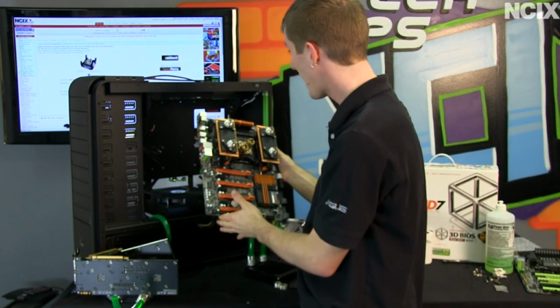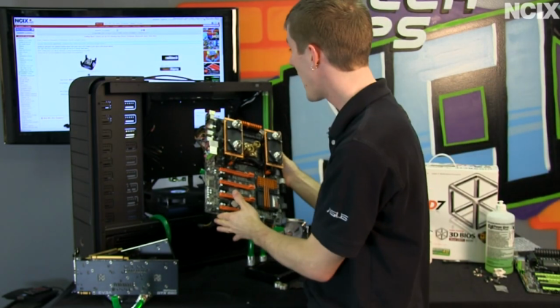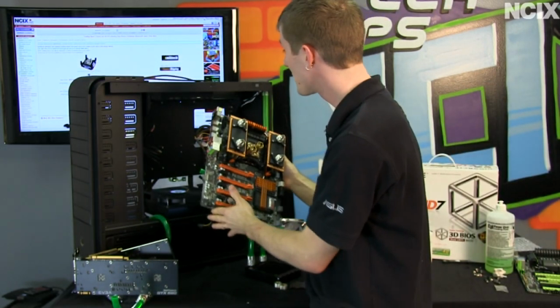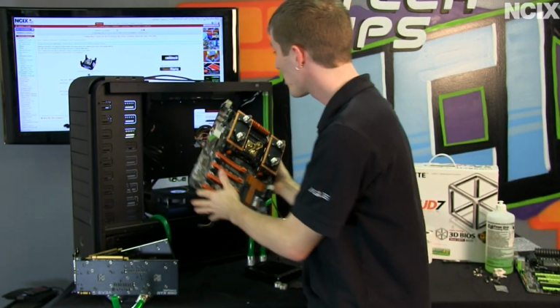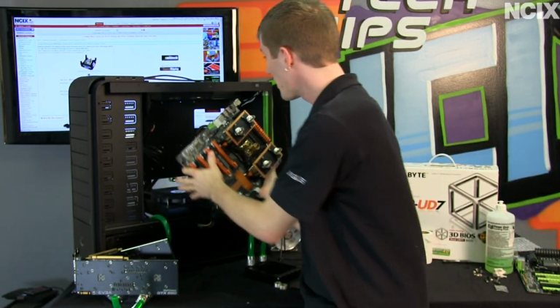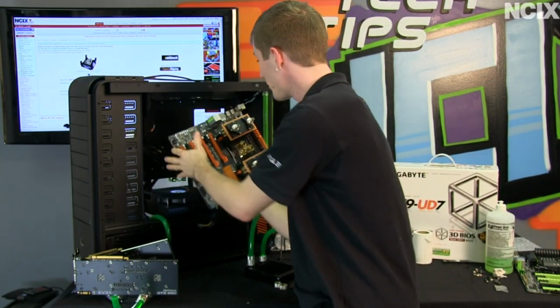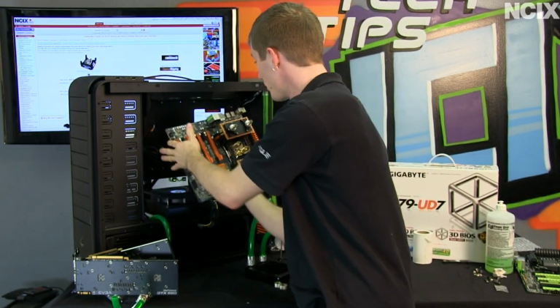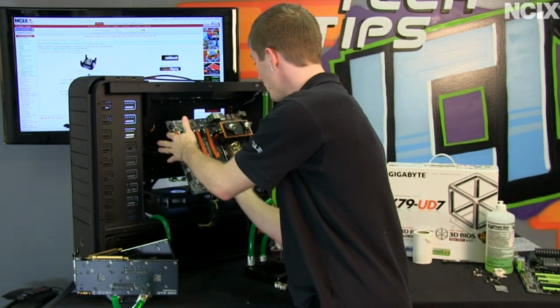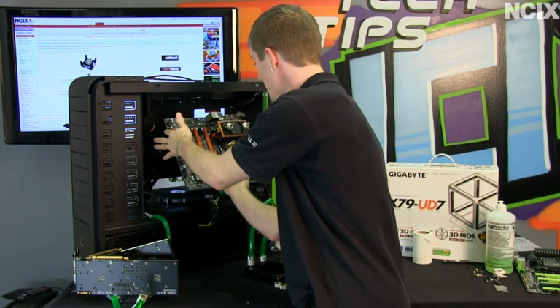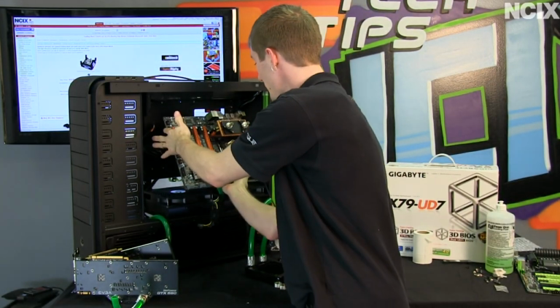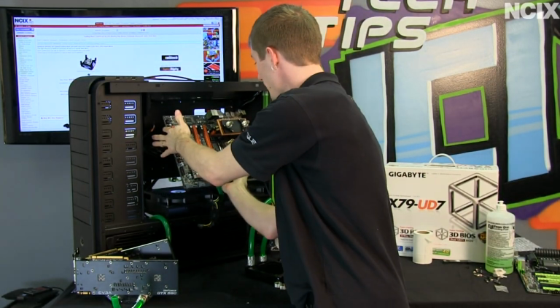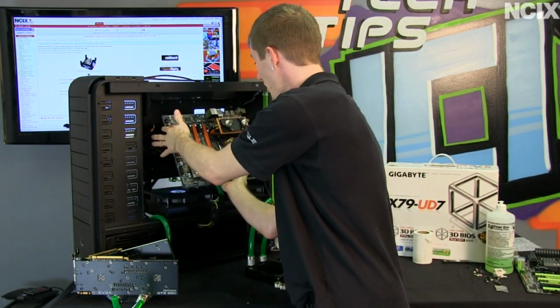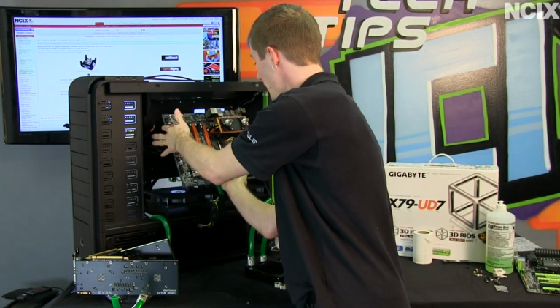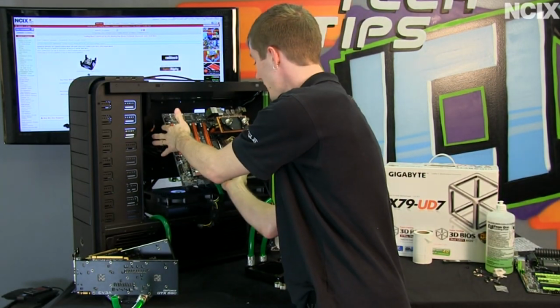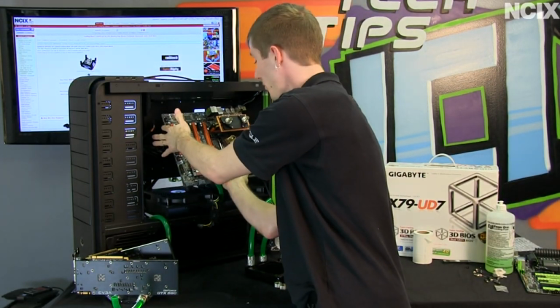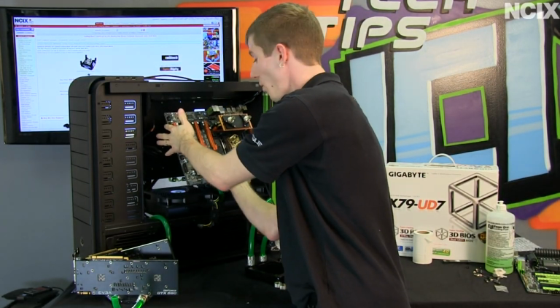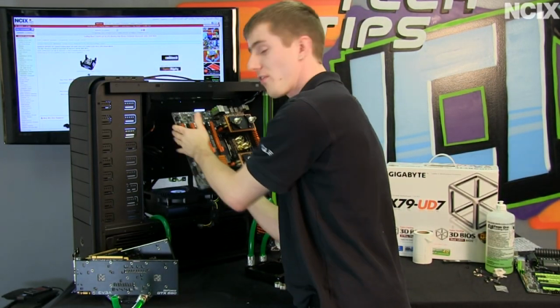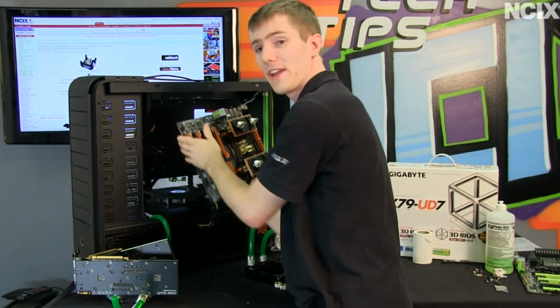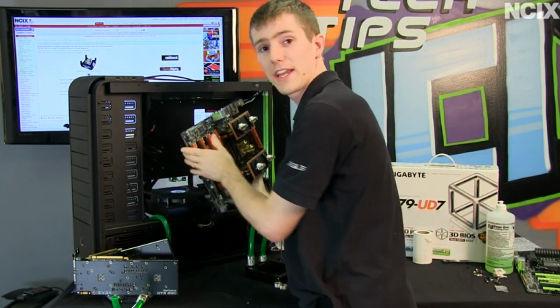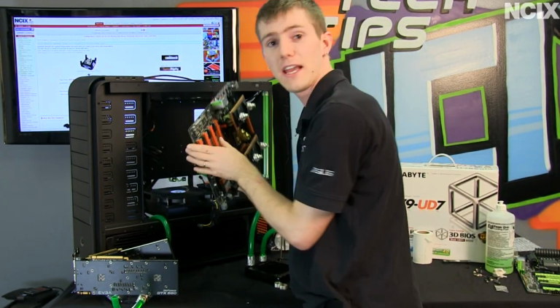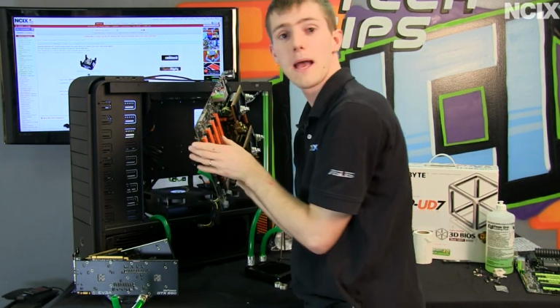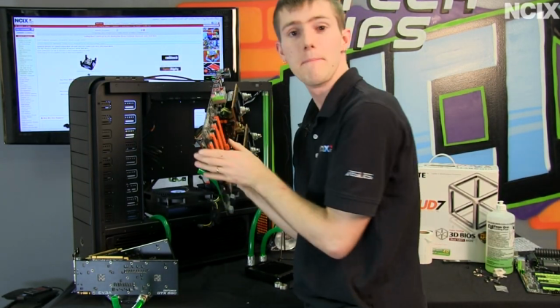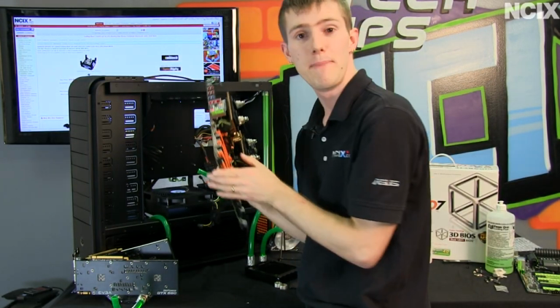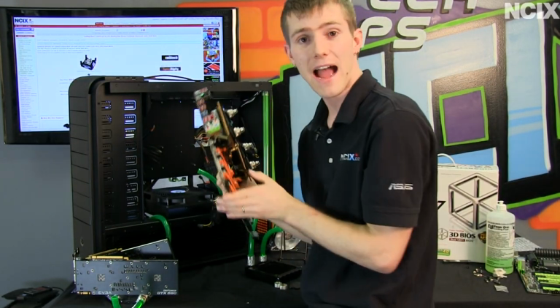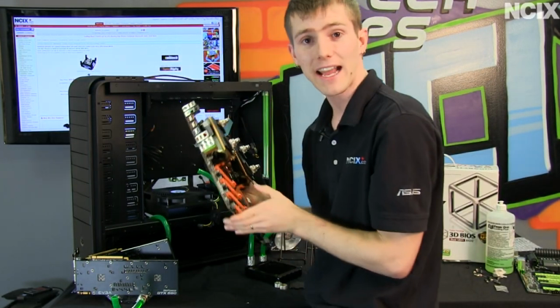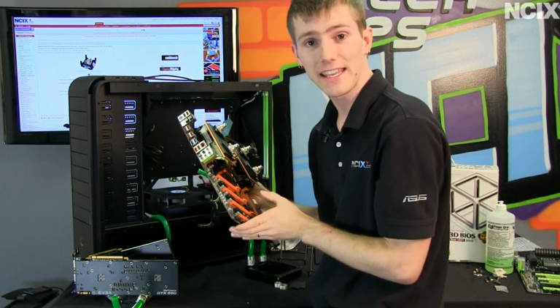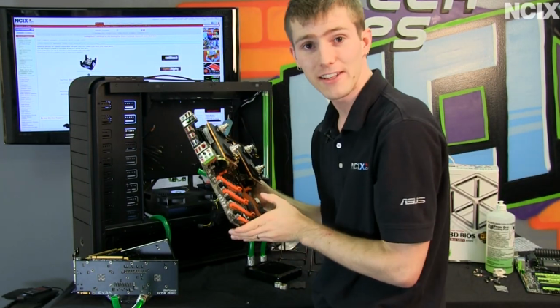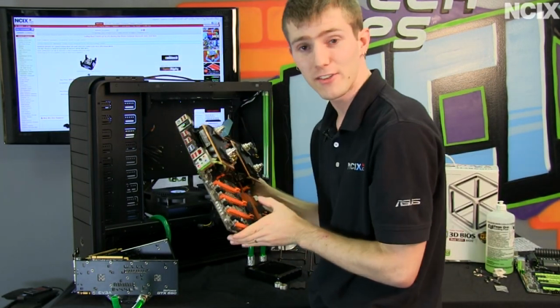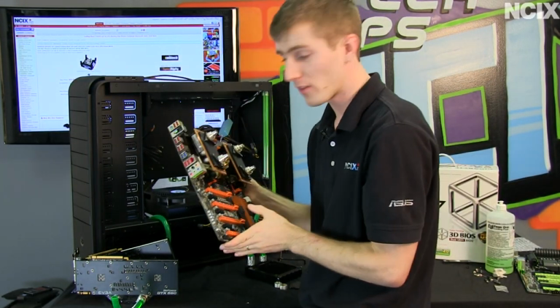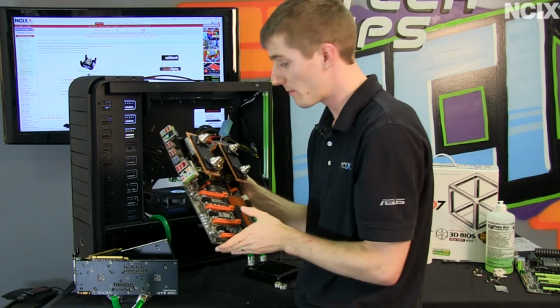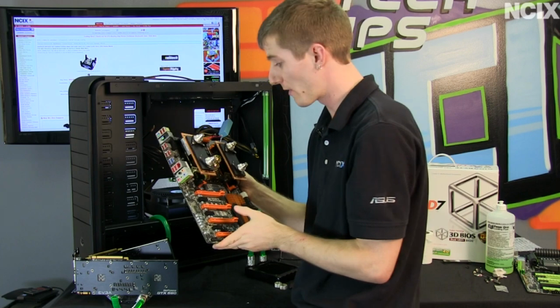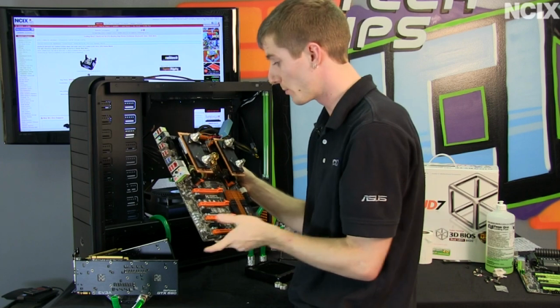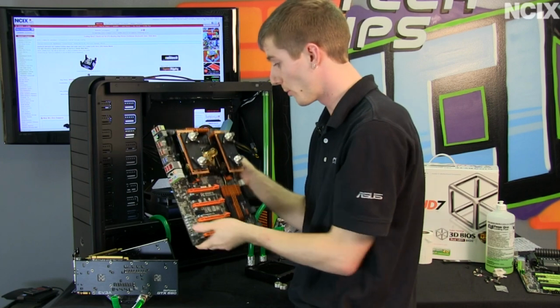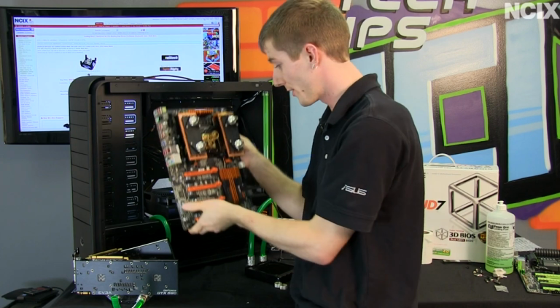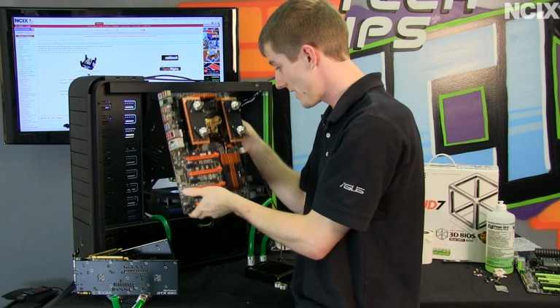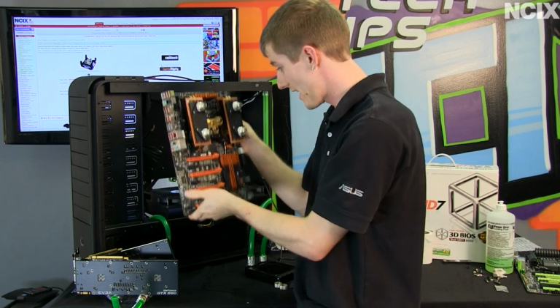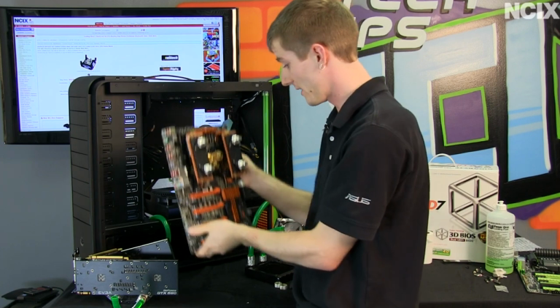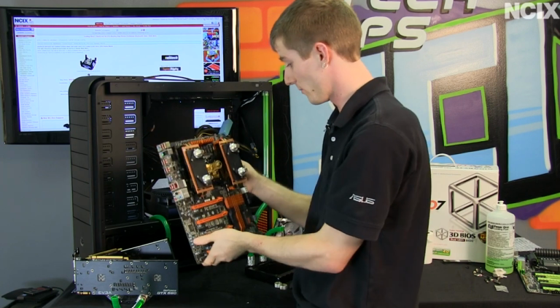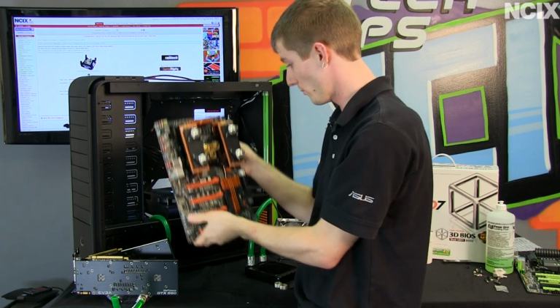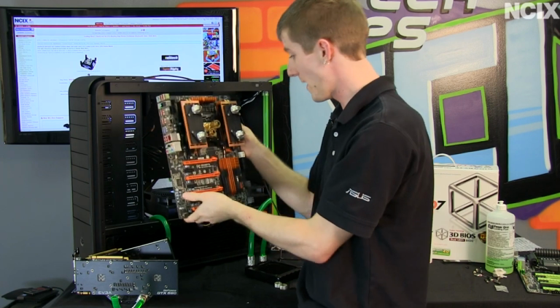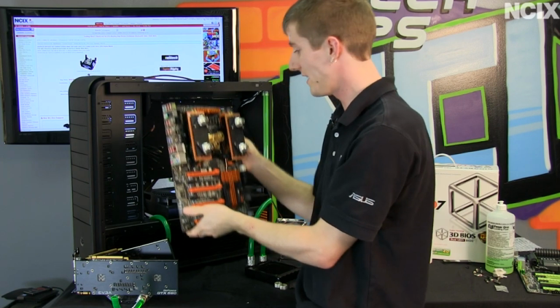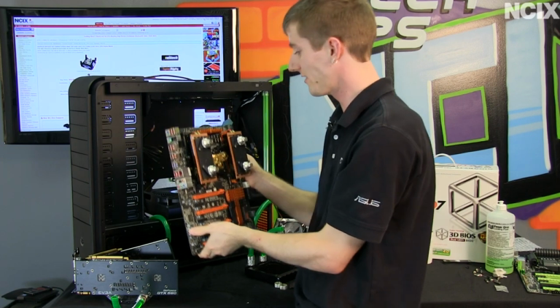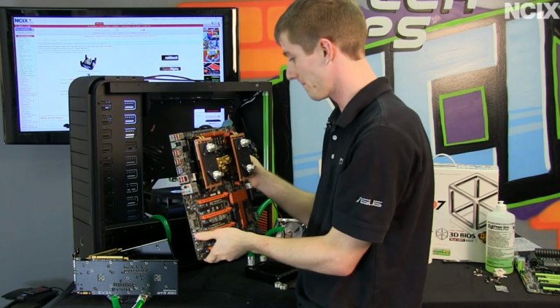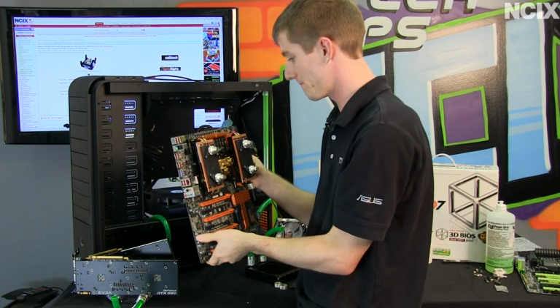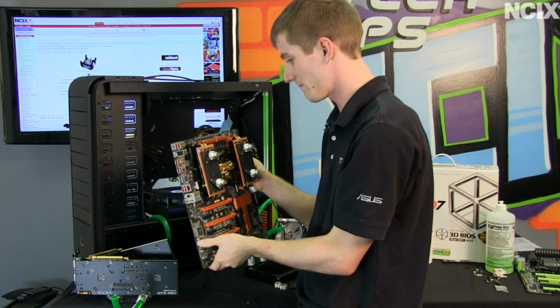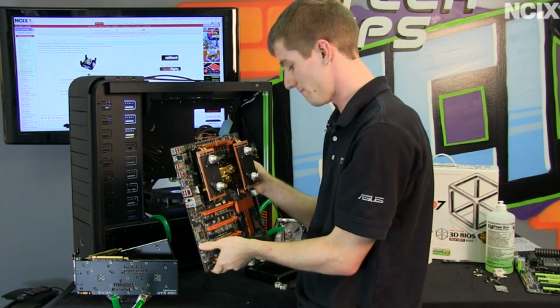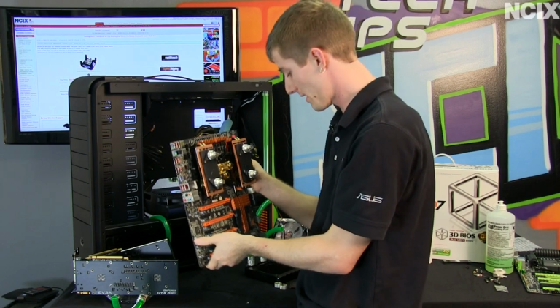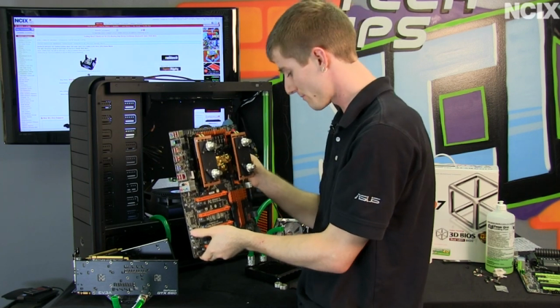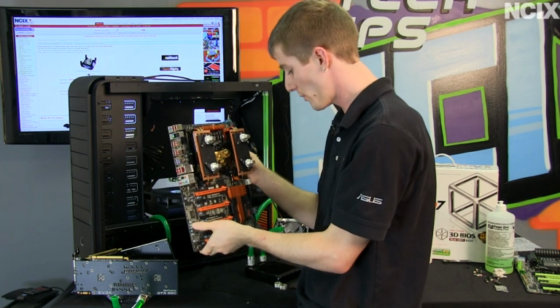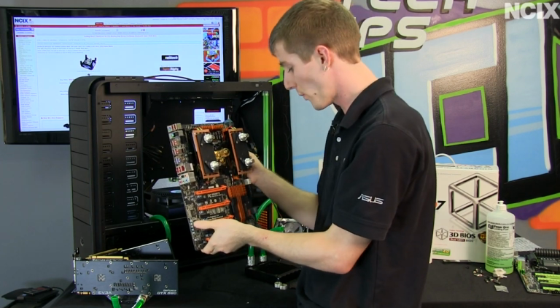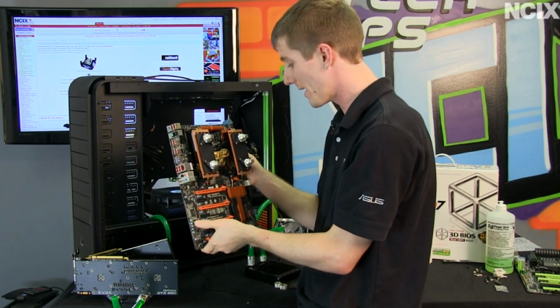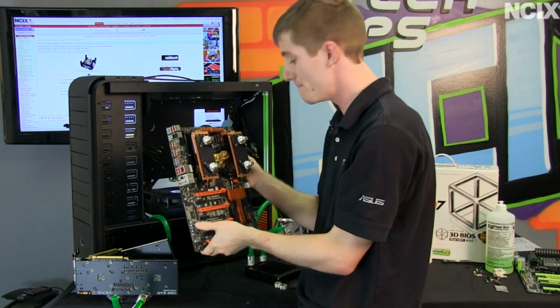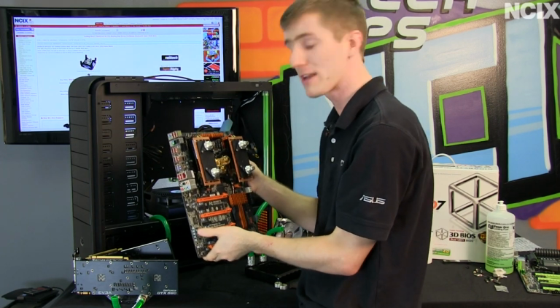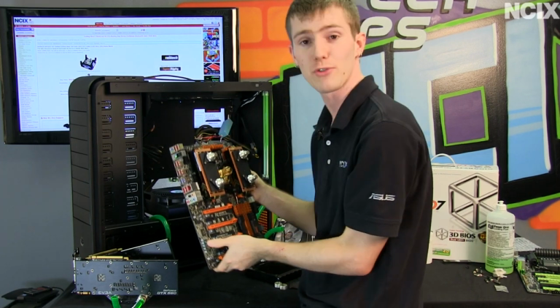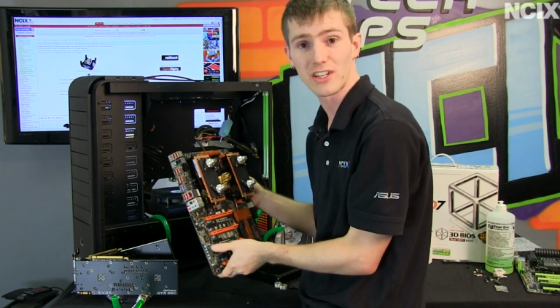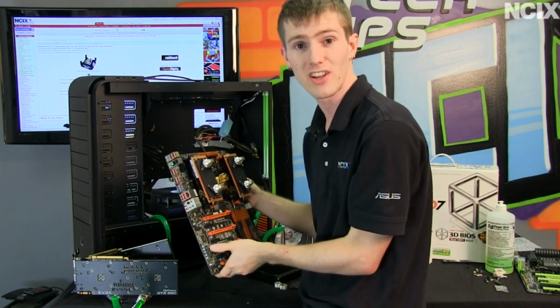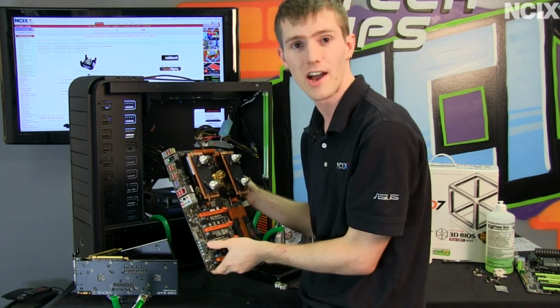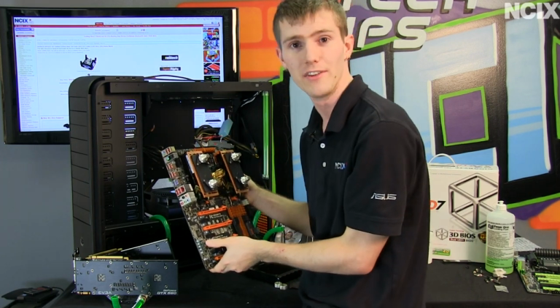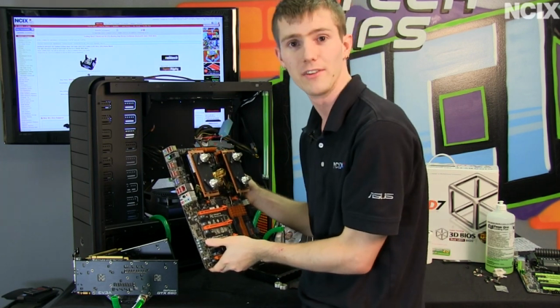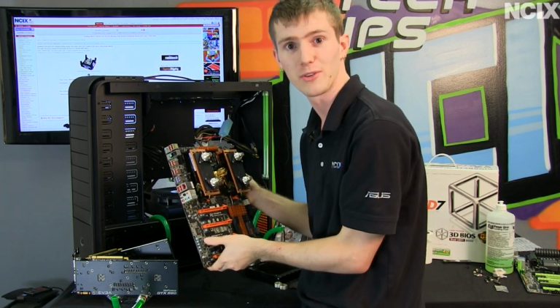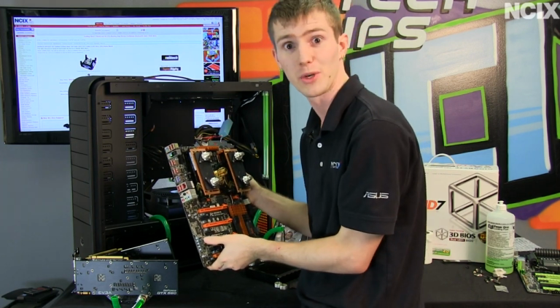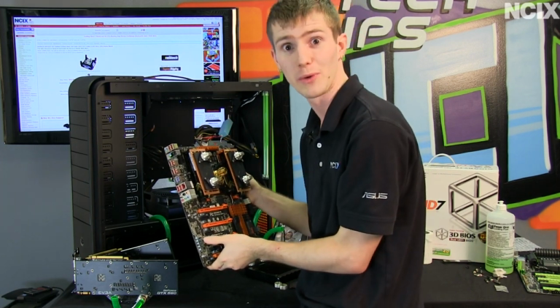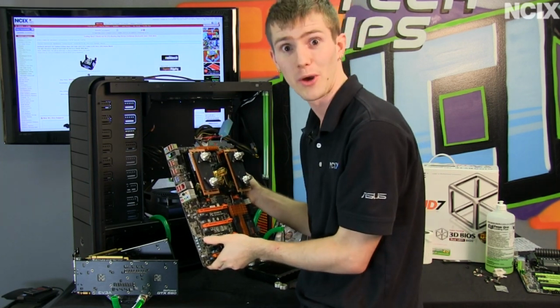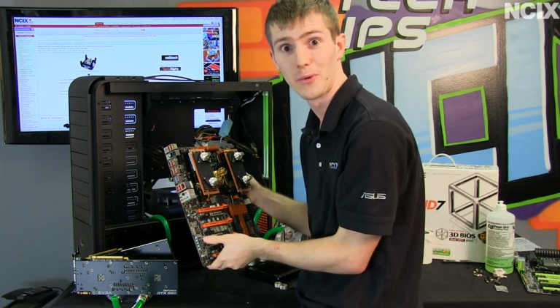I'm going to reinstall this whole assembly back into the motherboard — and it must weigh a metric ton — so here we go.